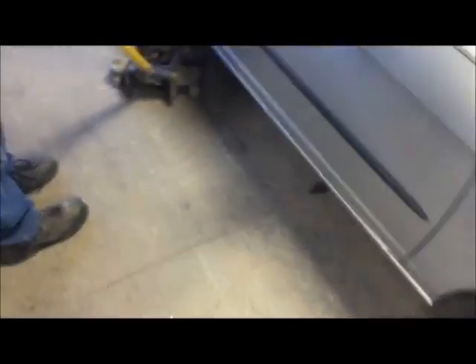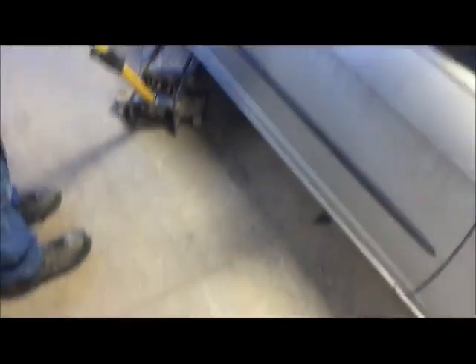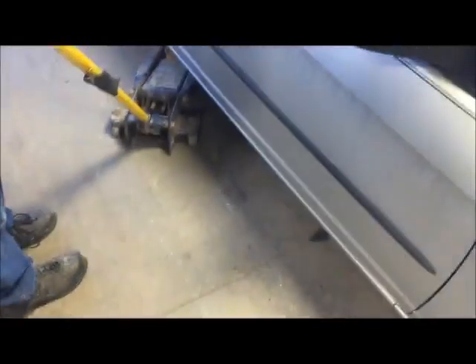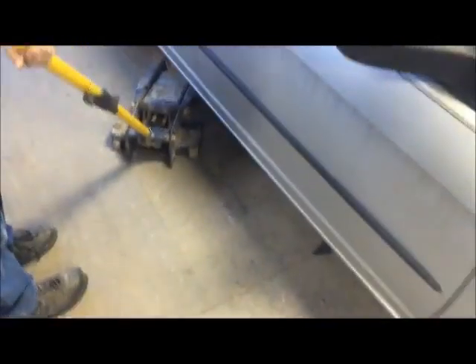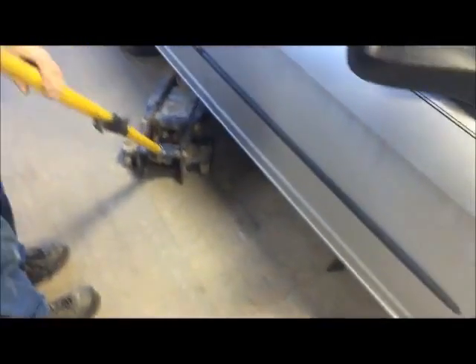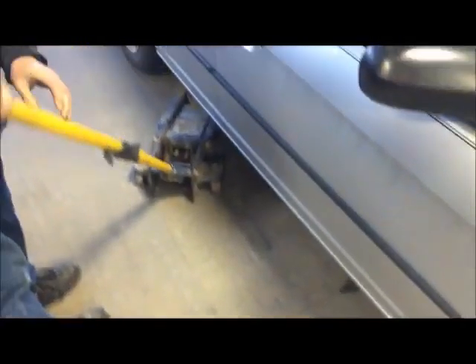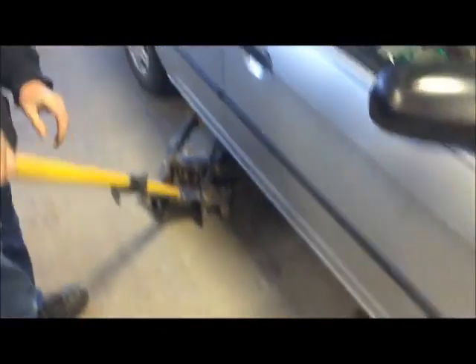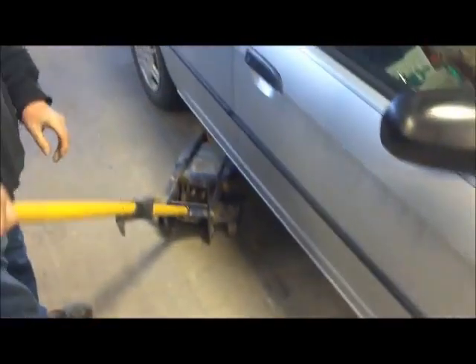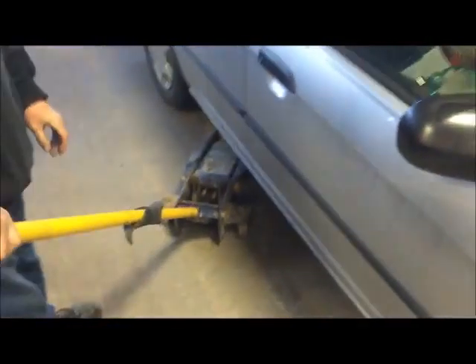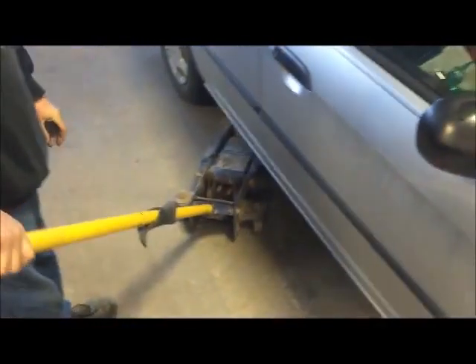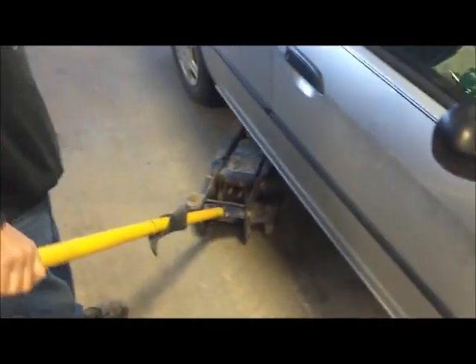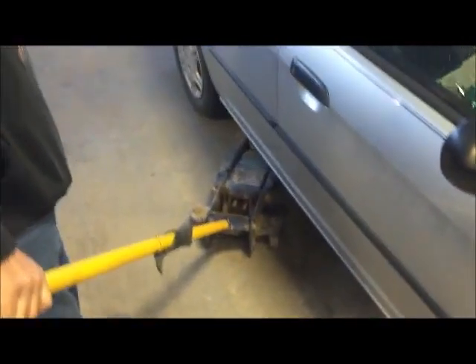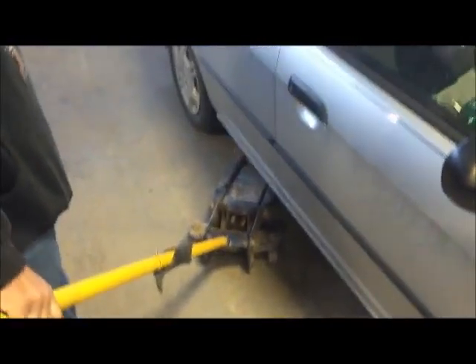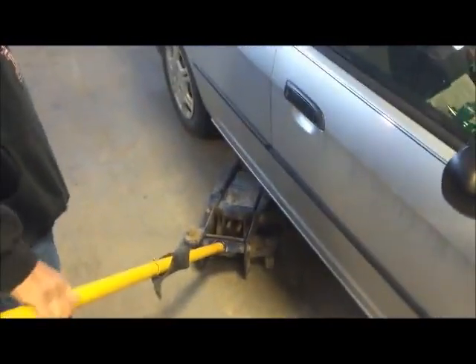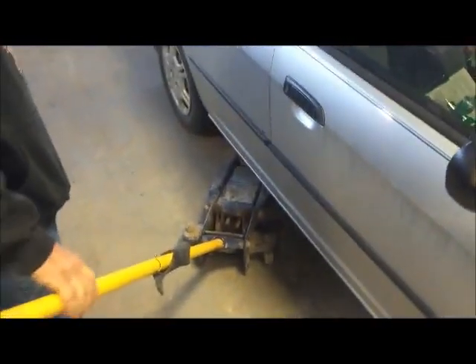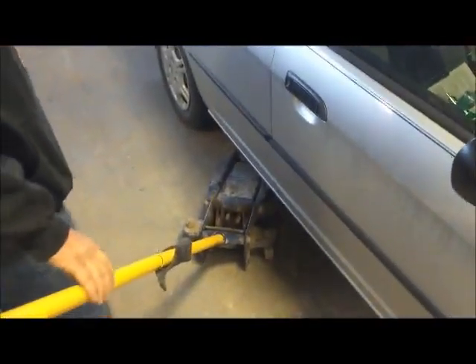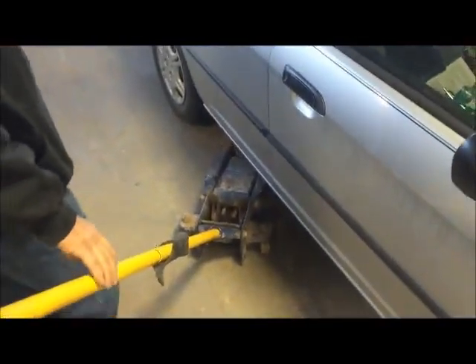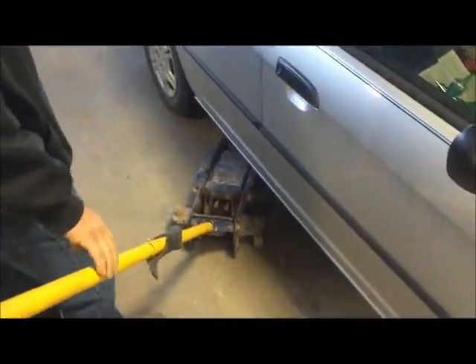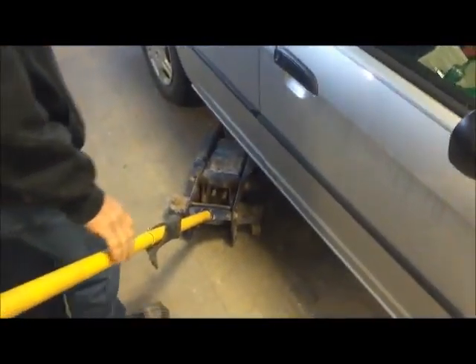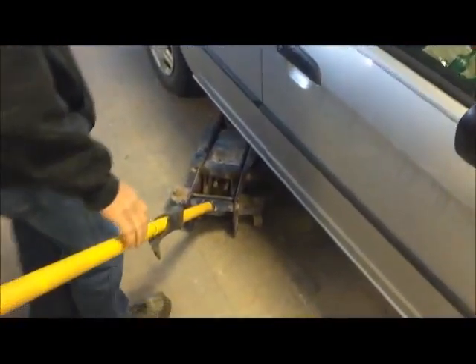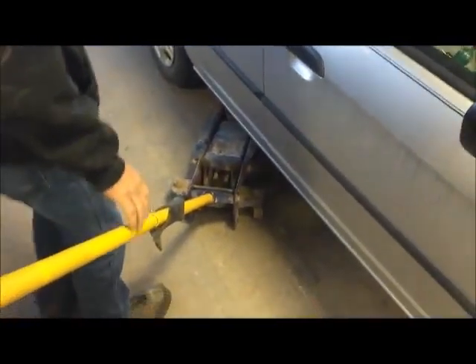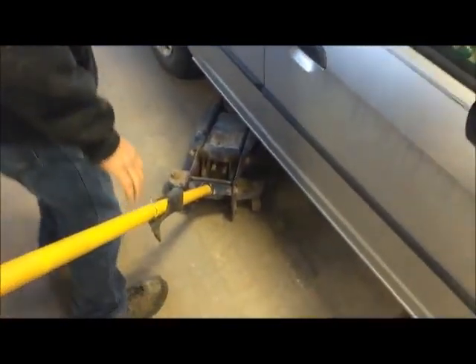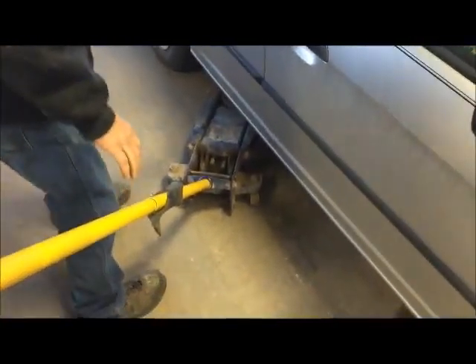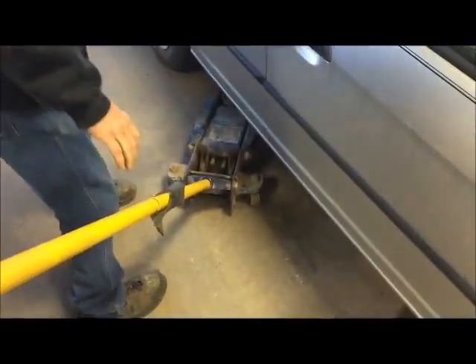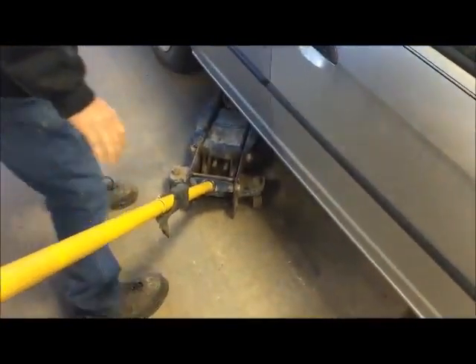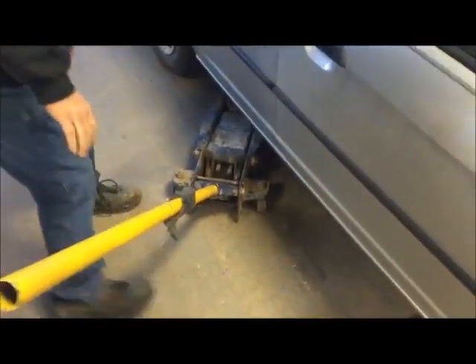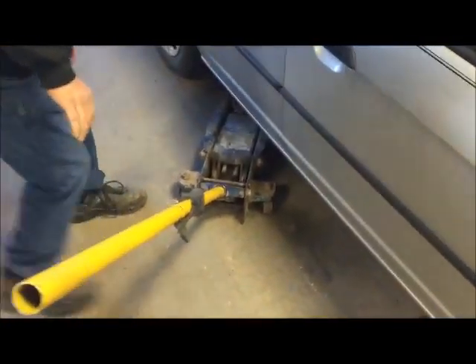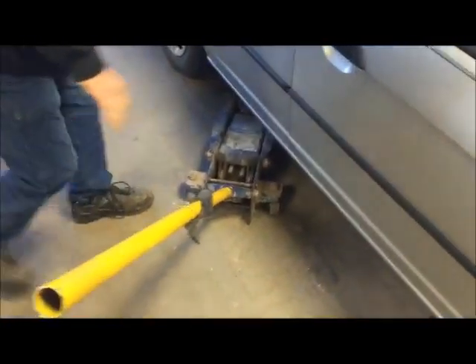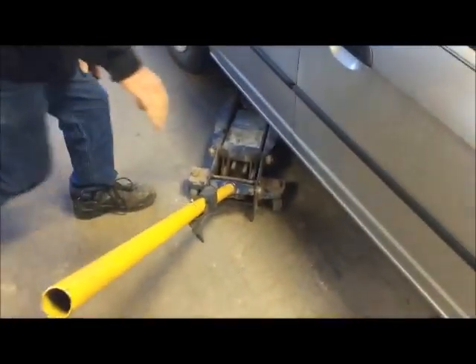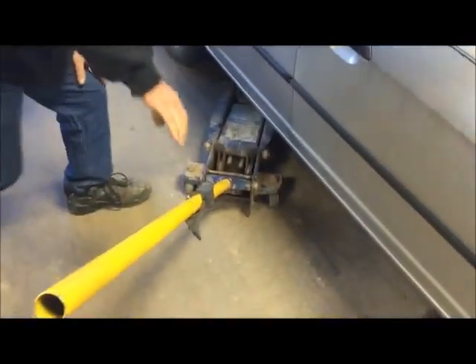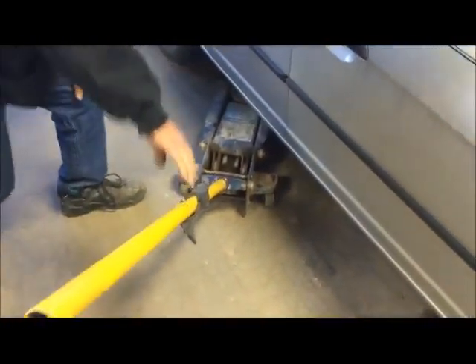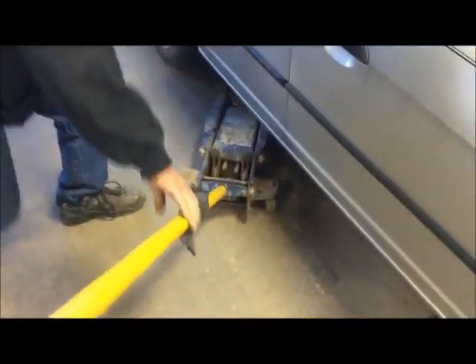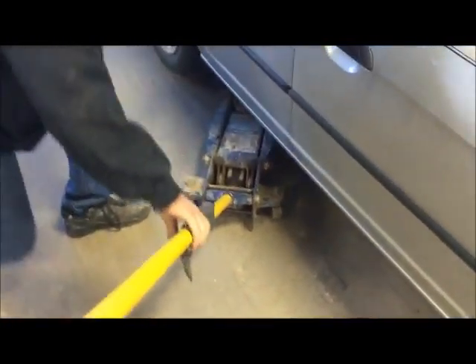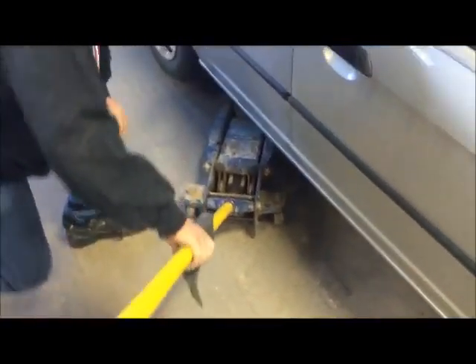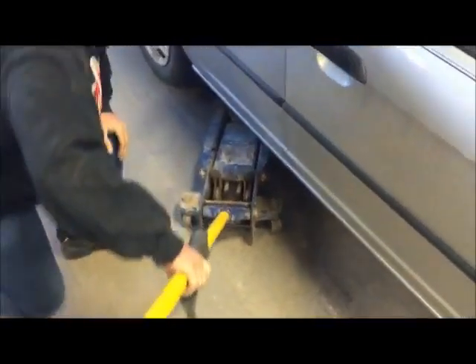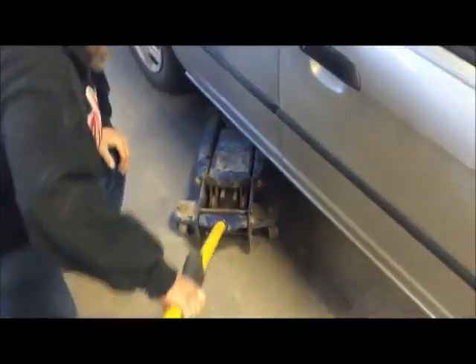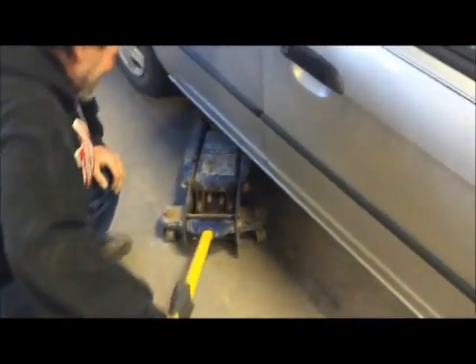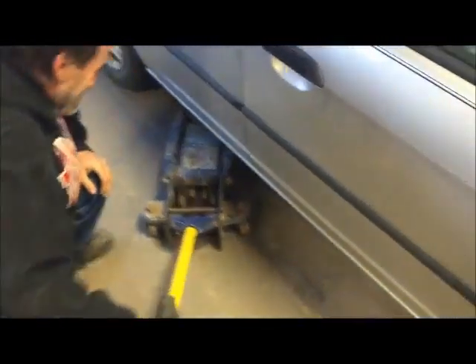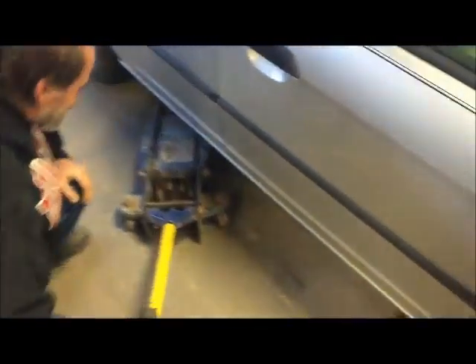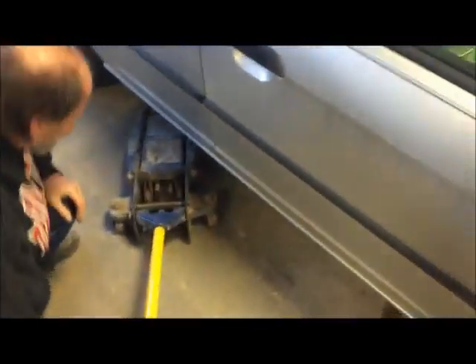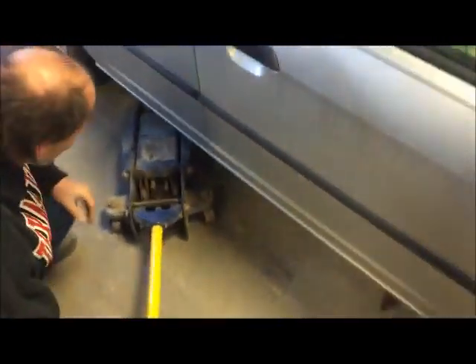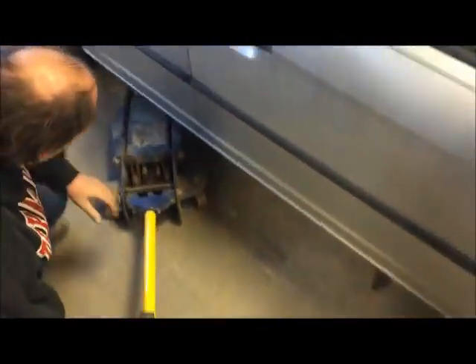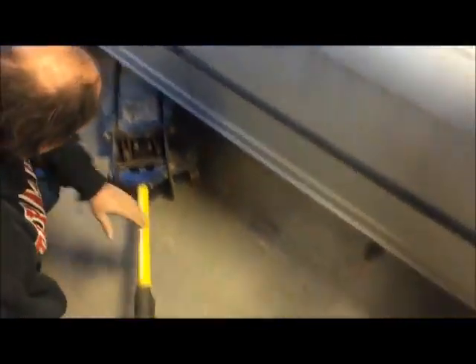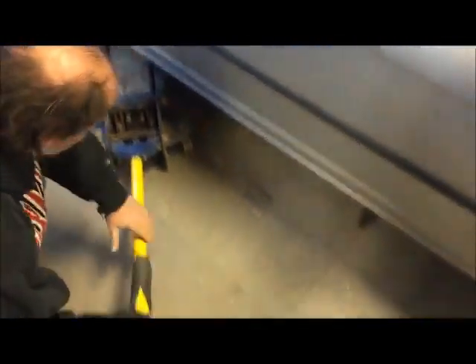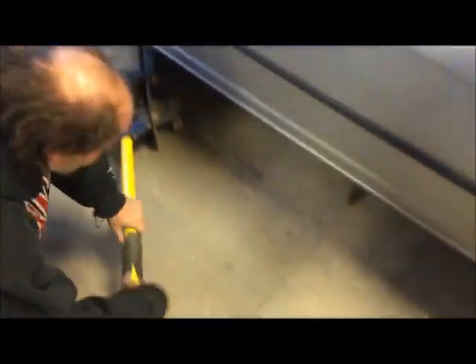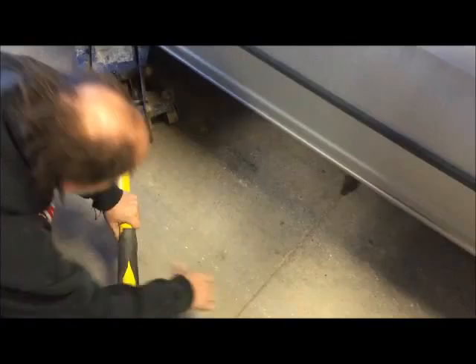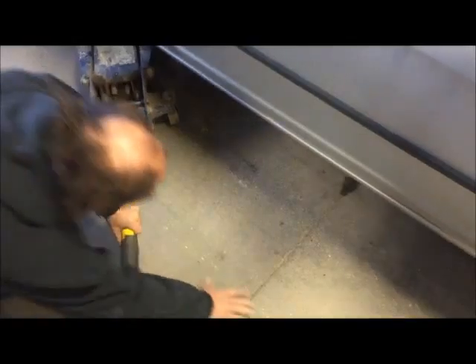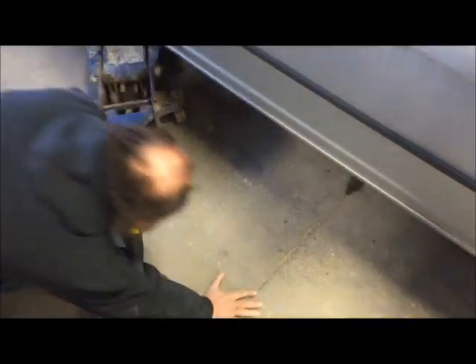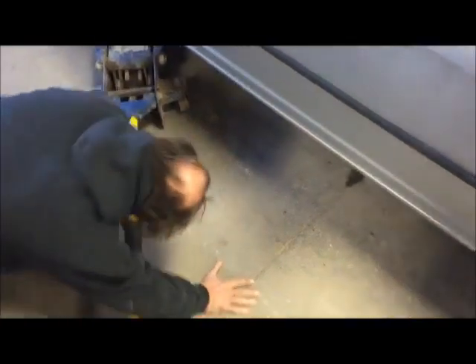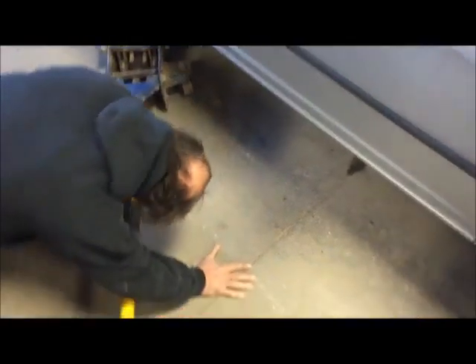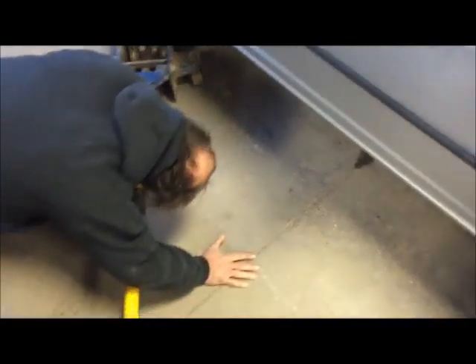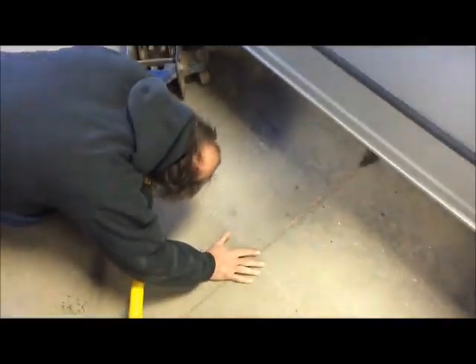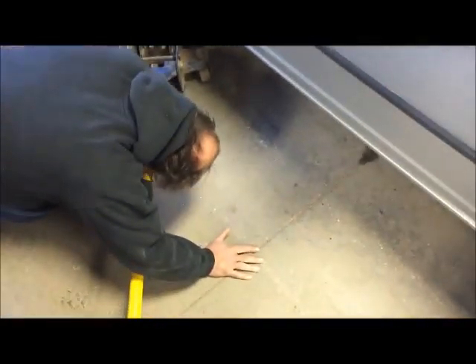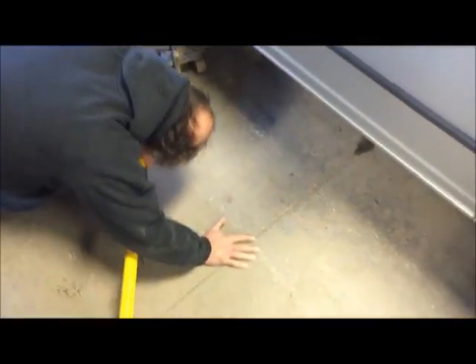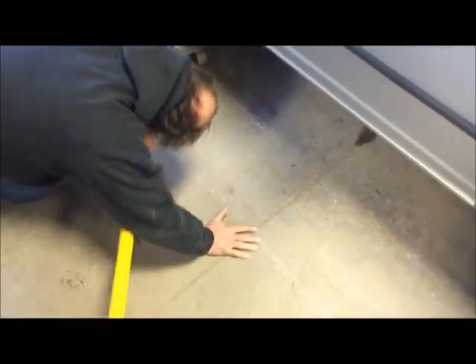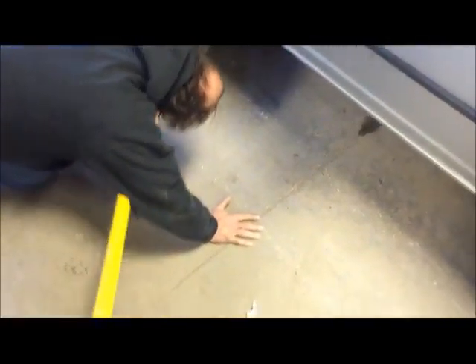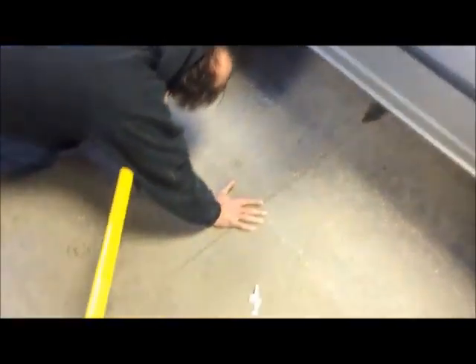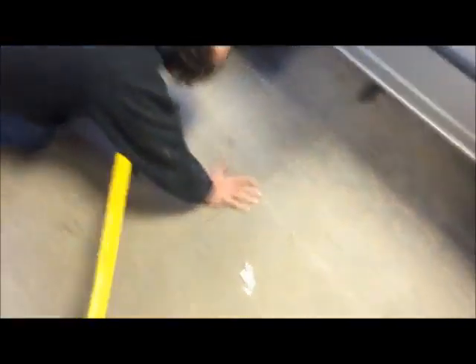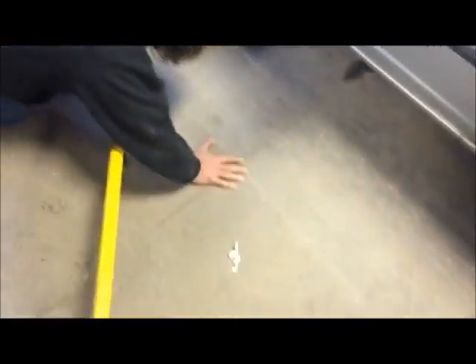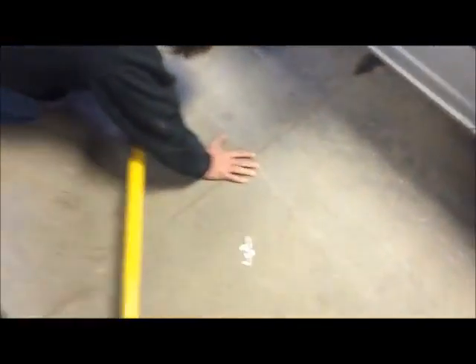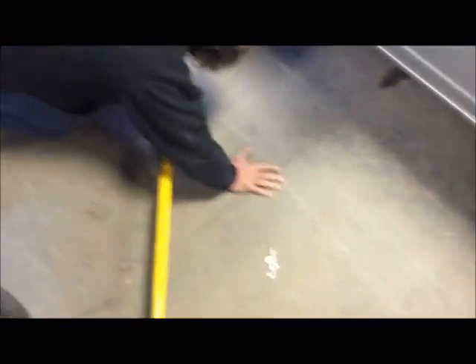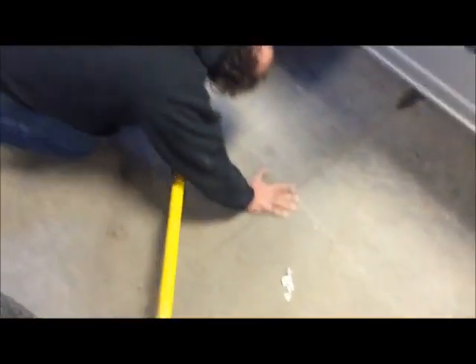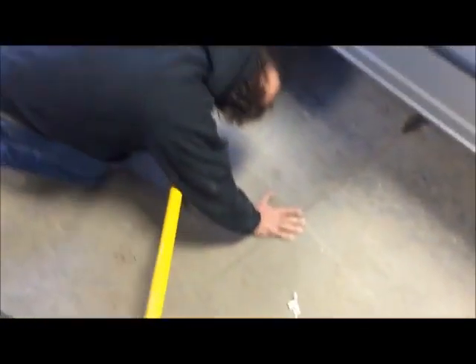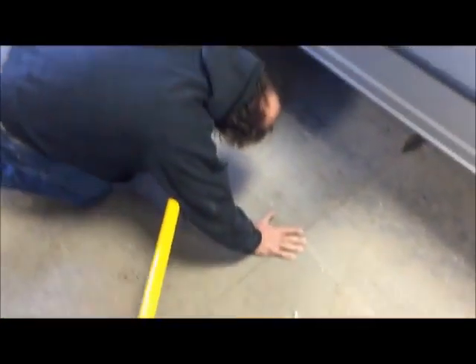Hey, what's going on guys, it's BadHawks here again and today I'm going to be showing you how to repair a flat tire.